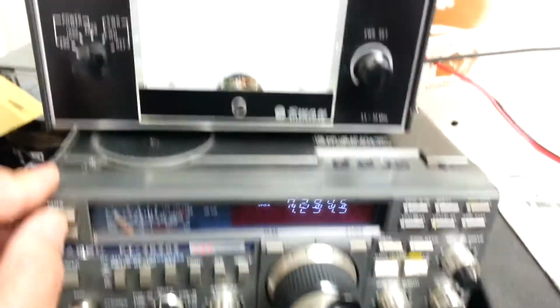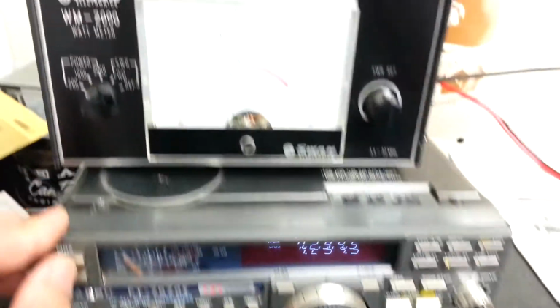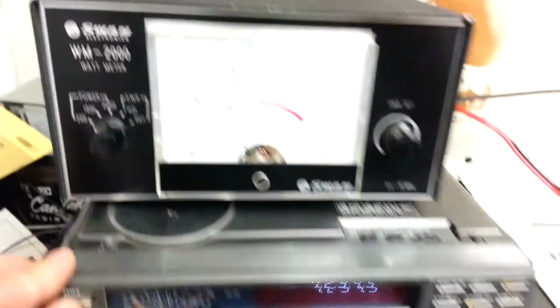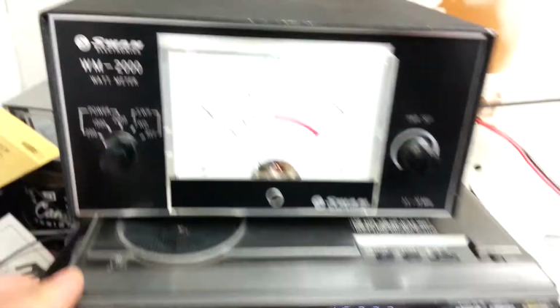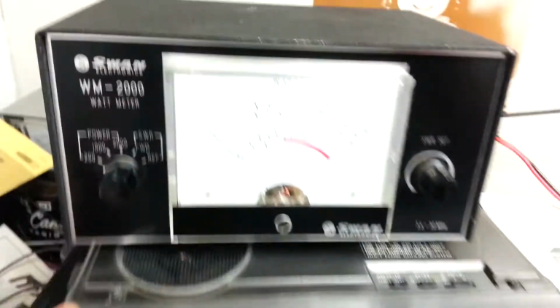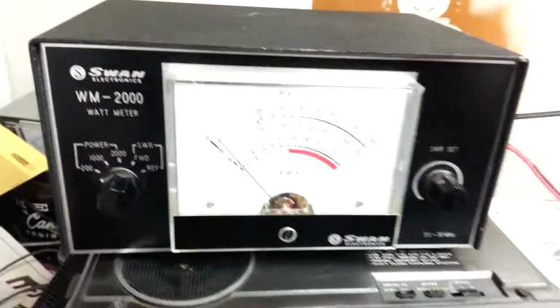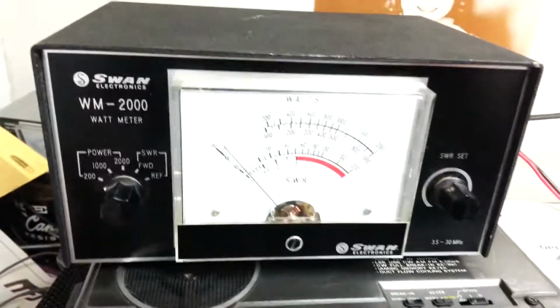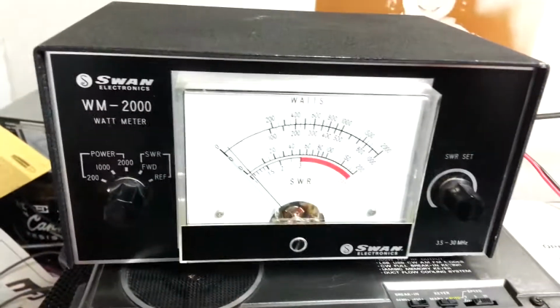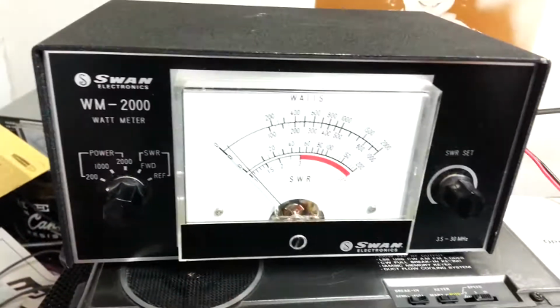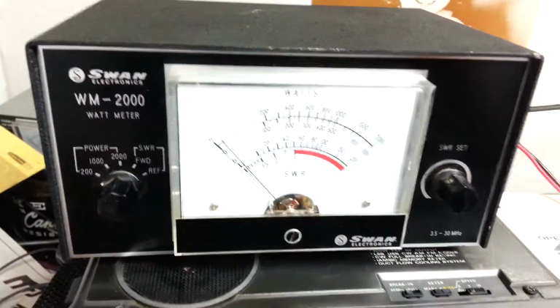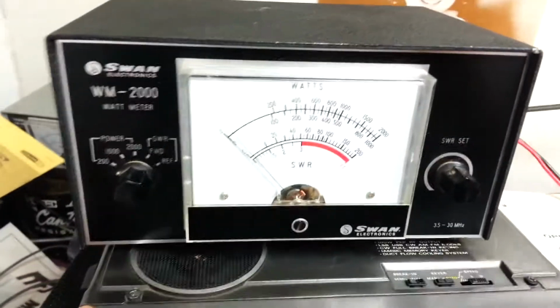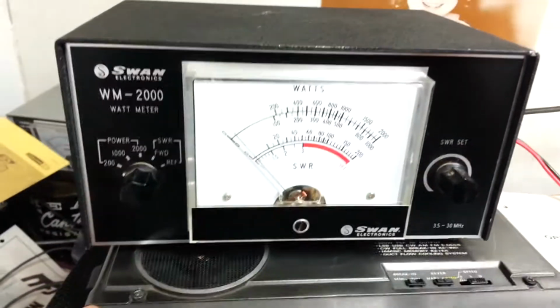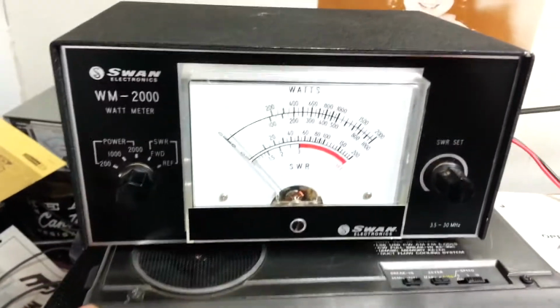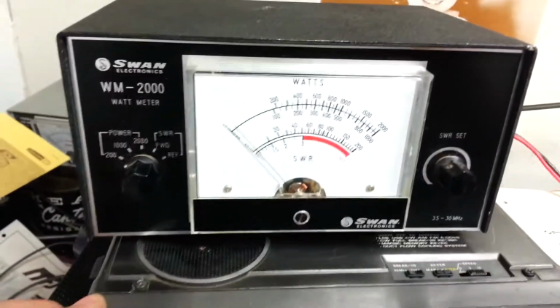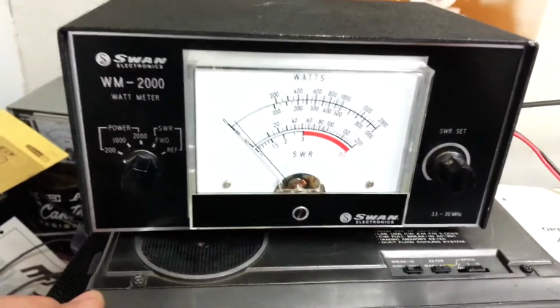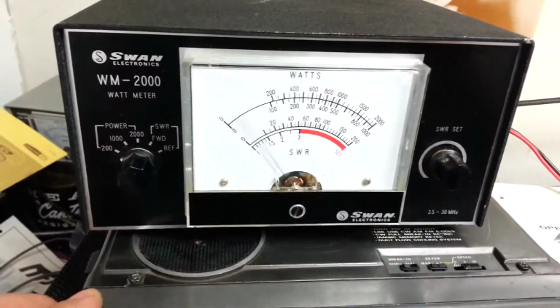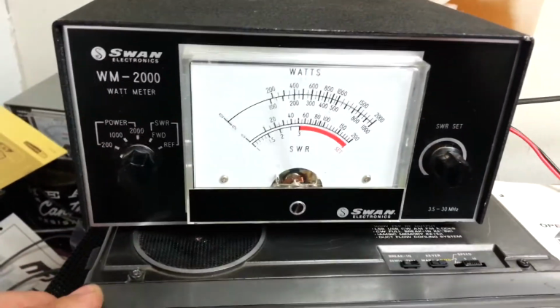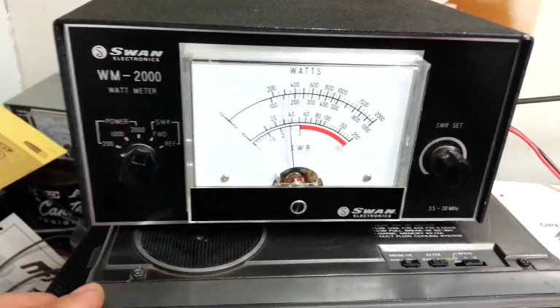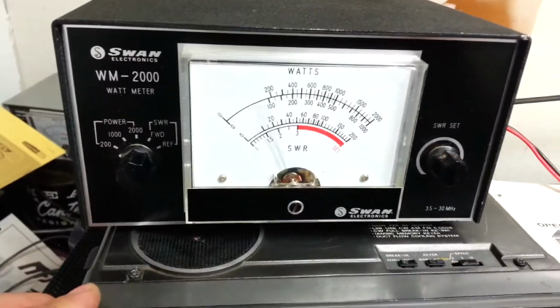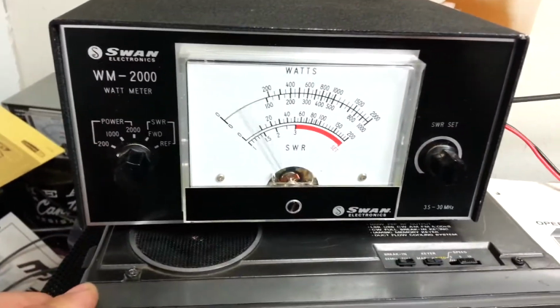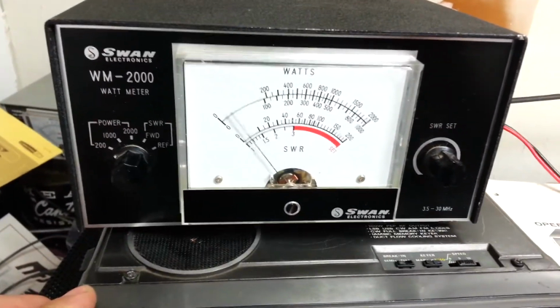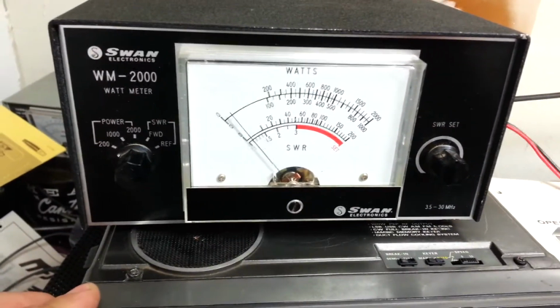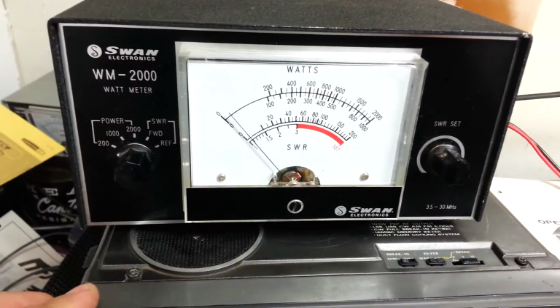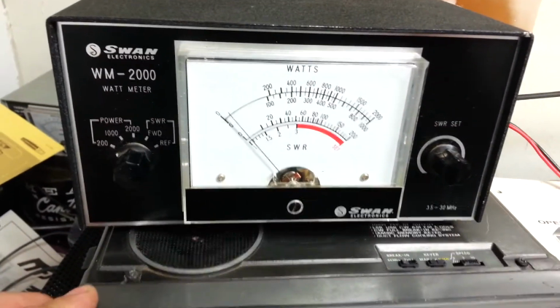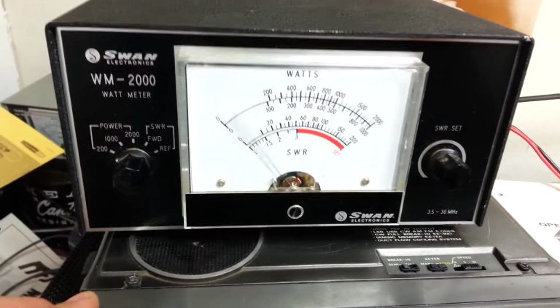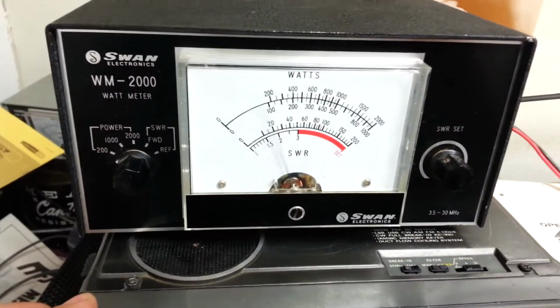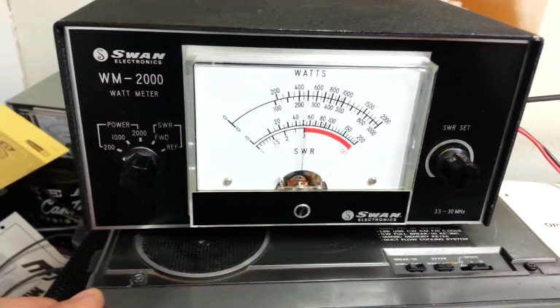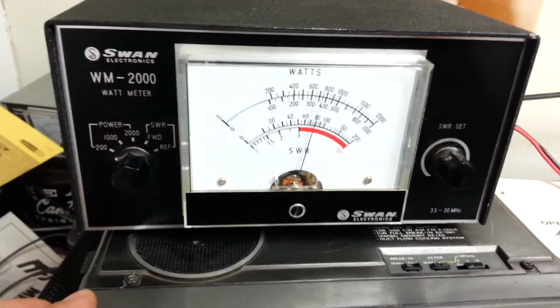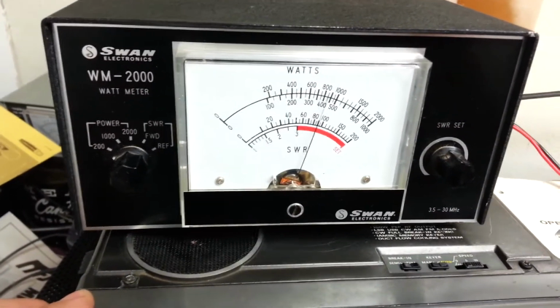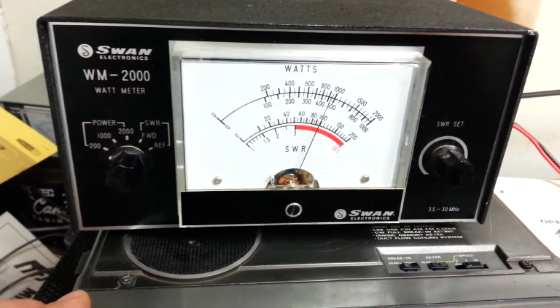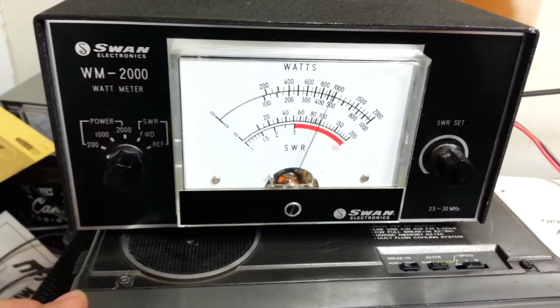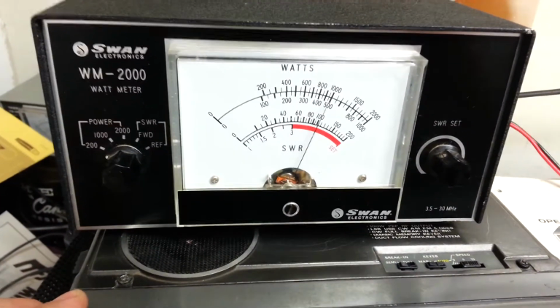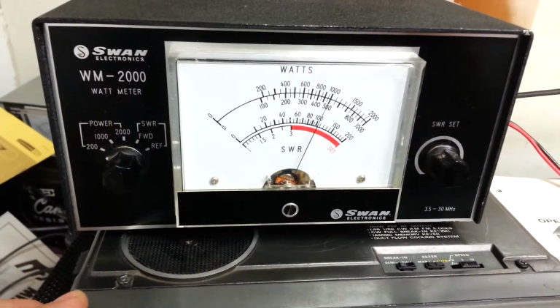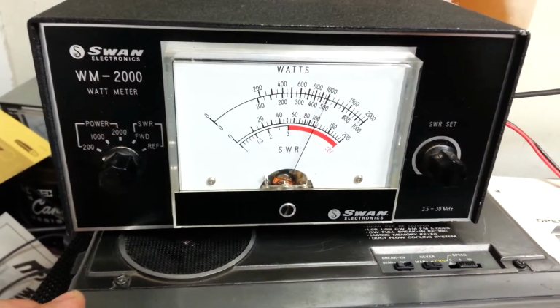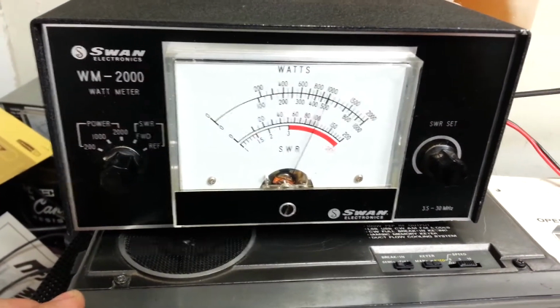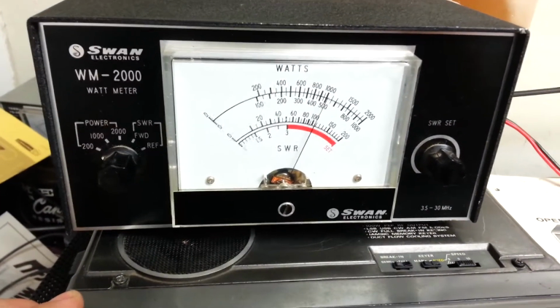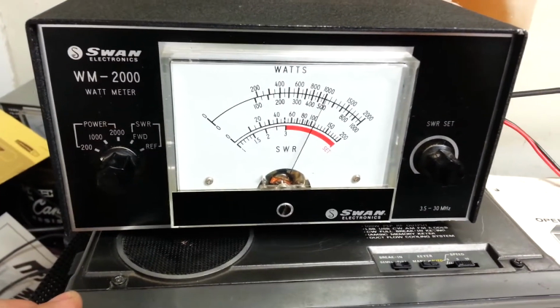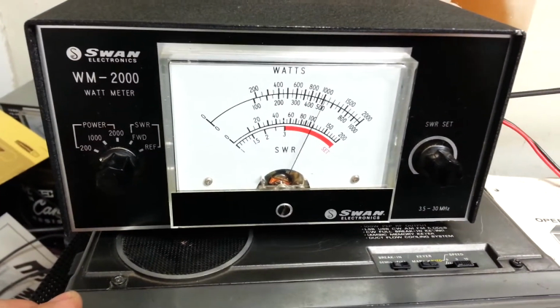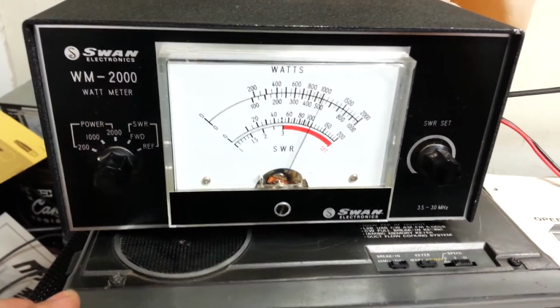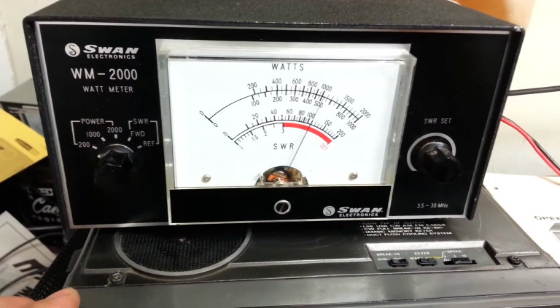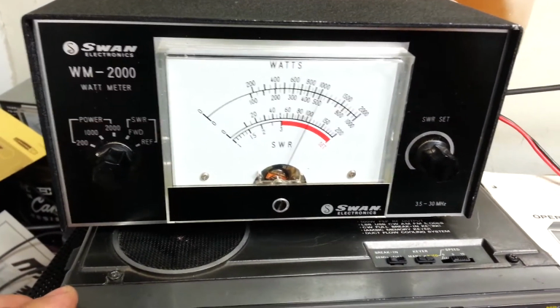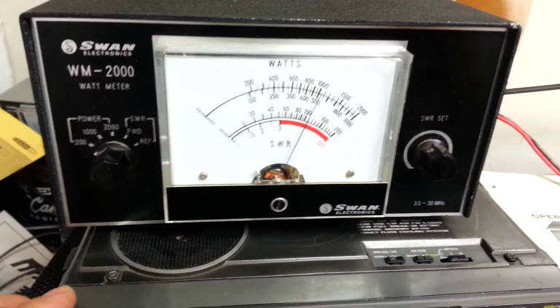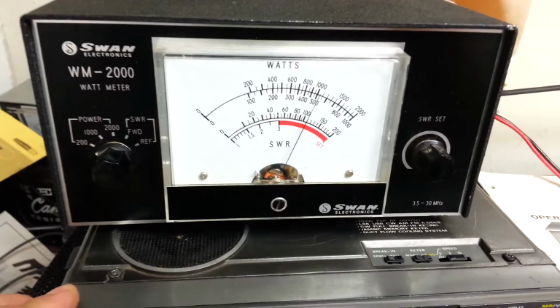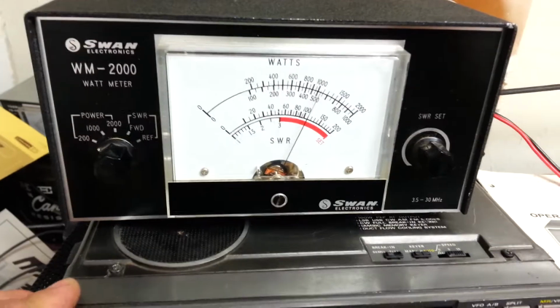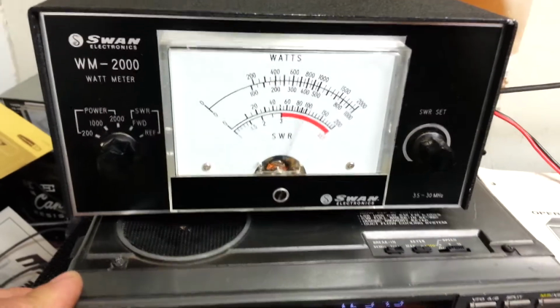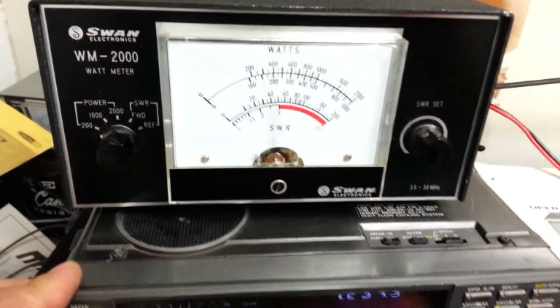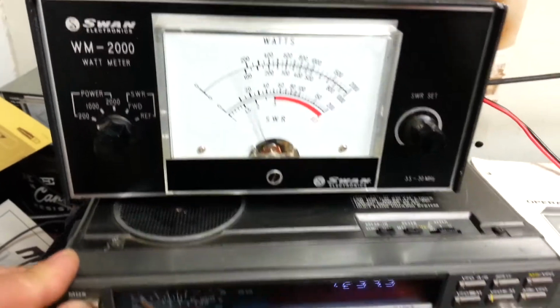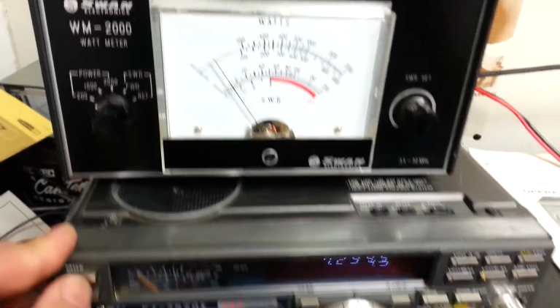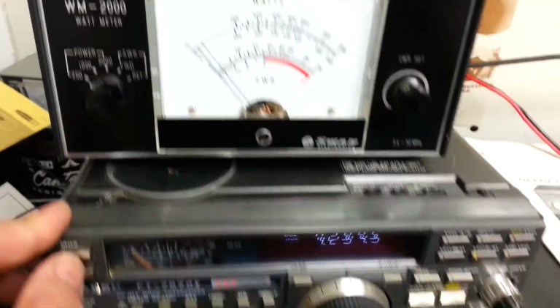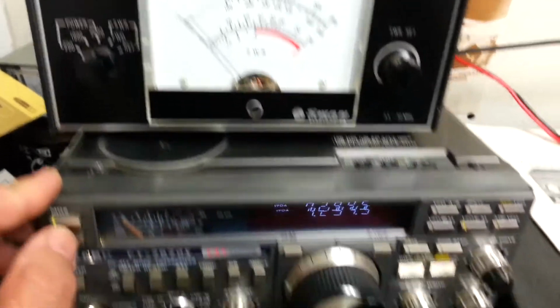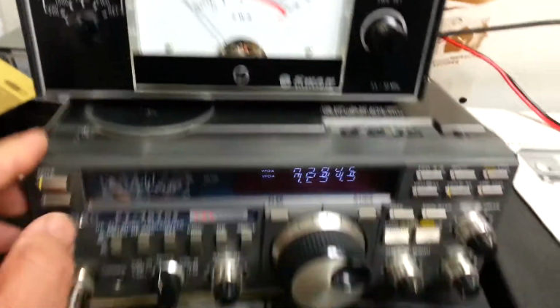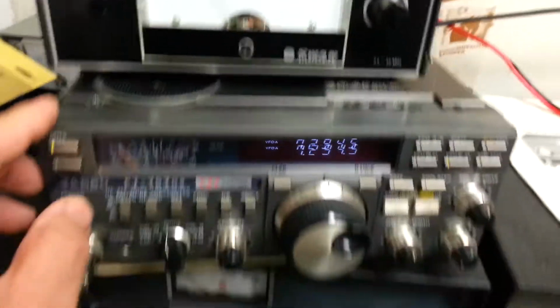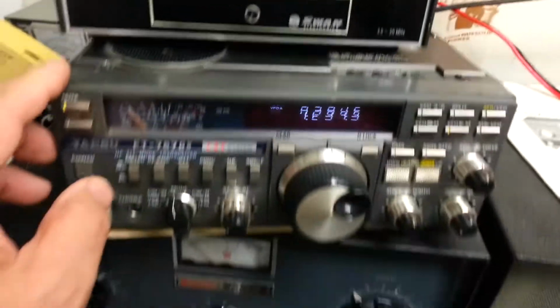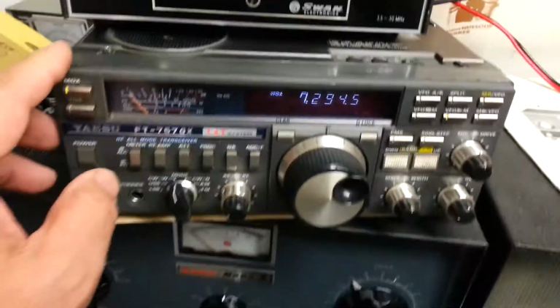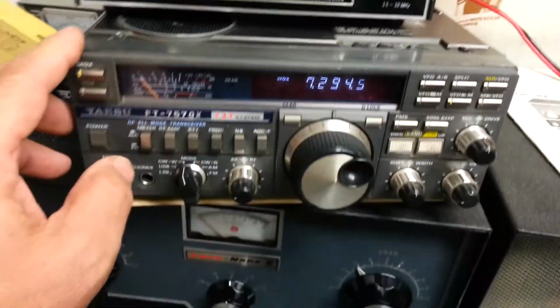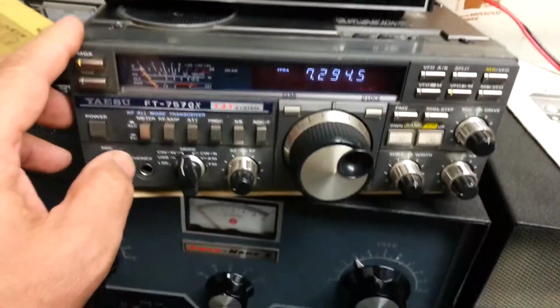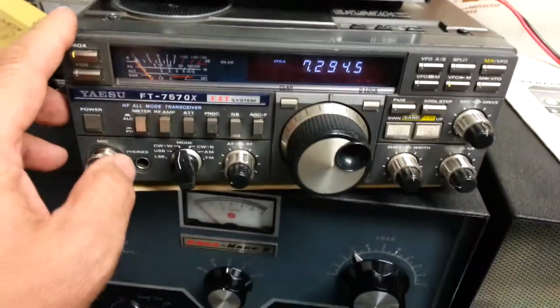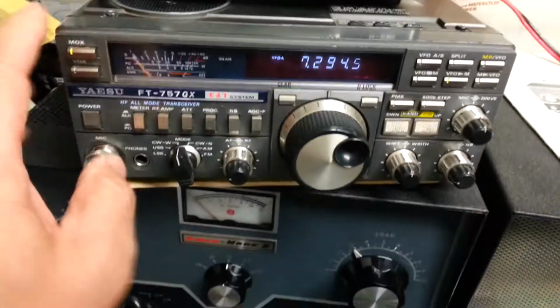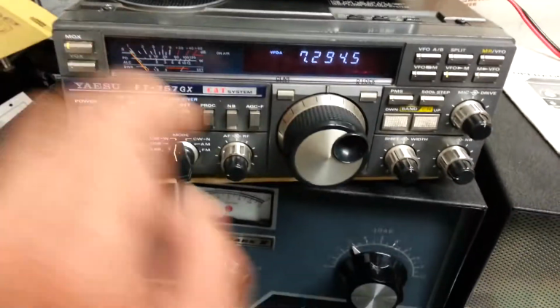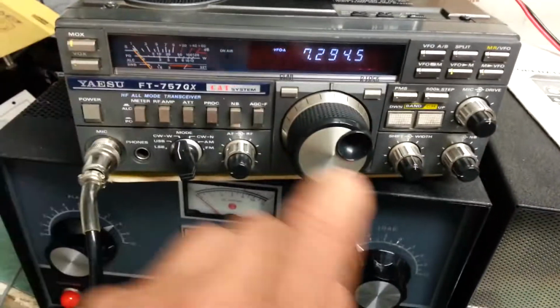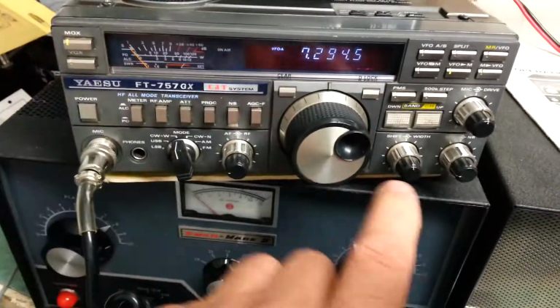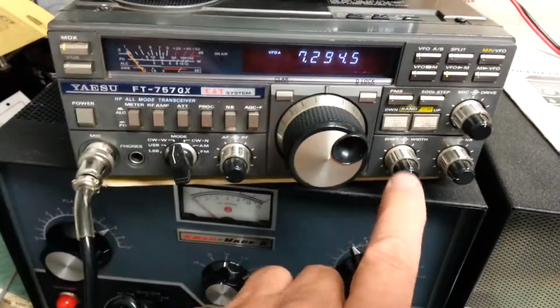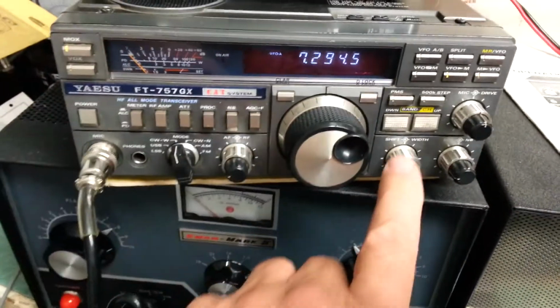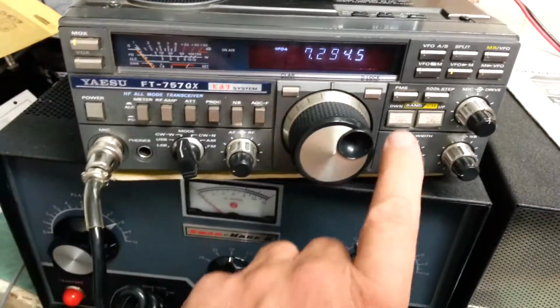As you can see, there's the meter. It's over 100 watts. That's on the 40 meter band.